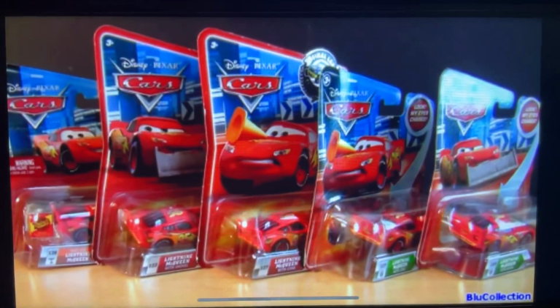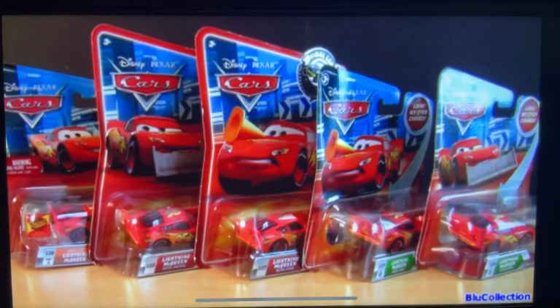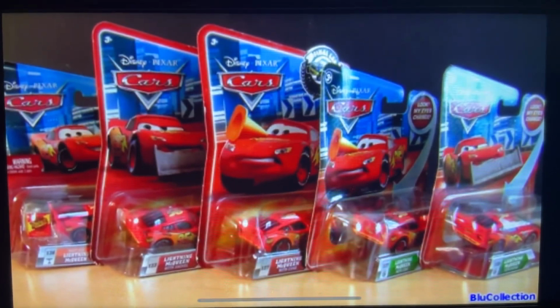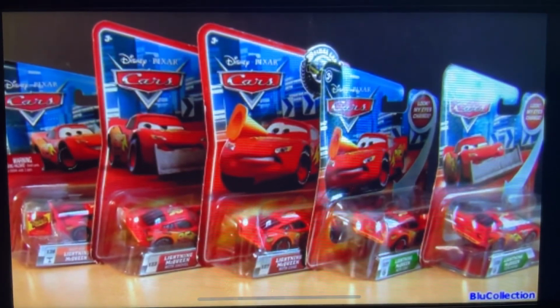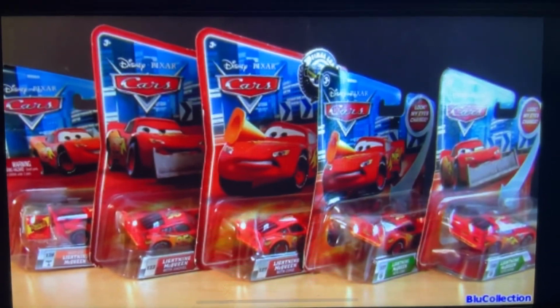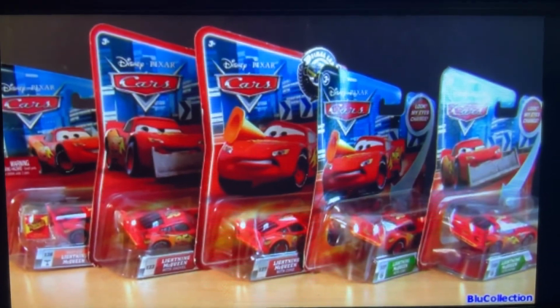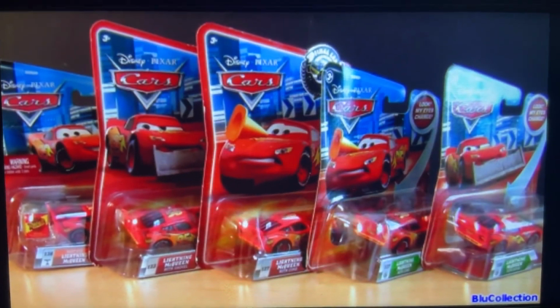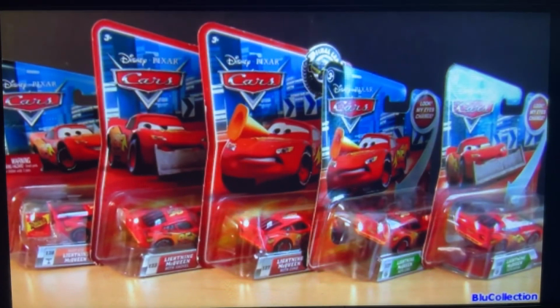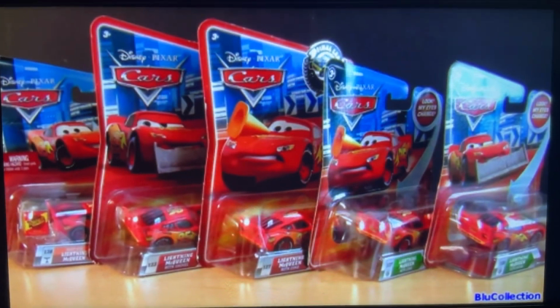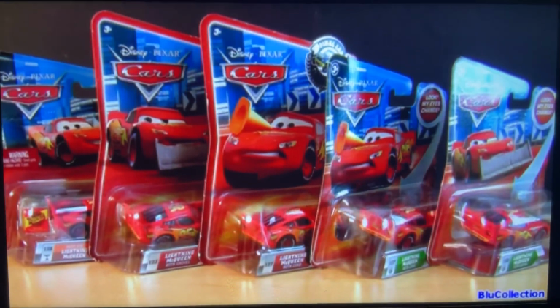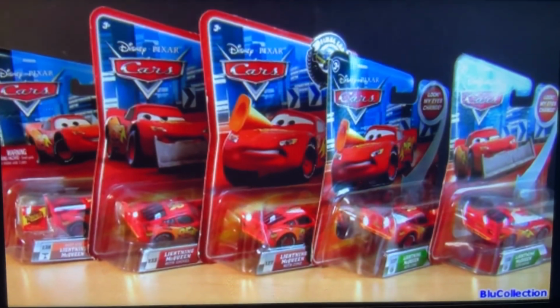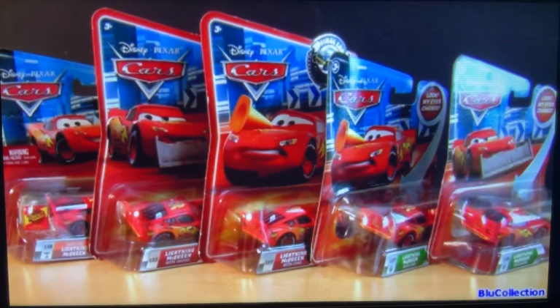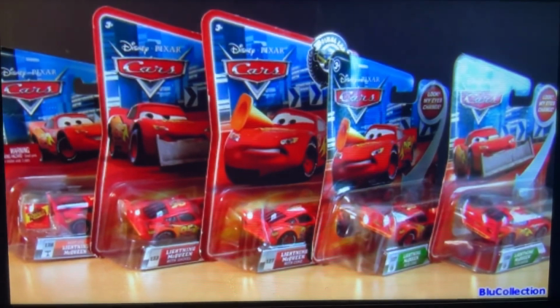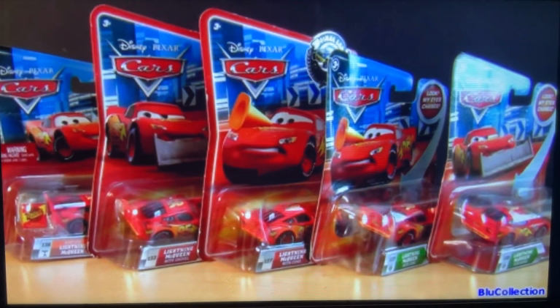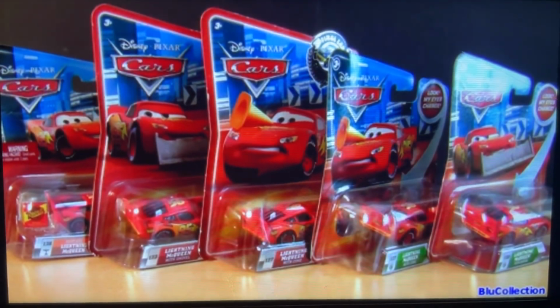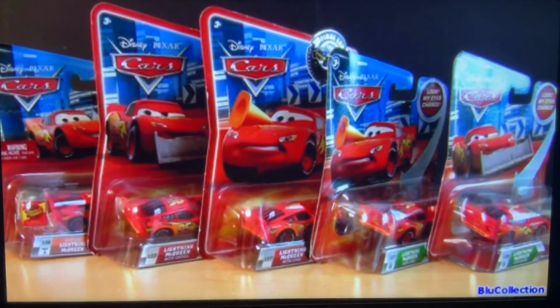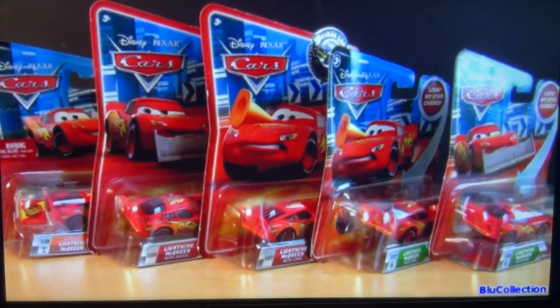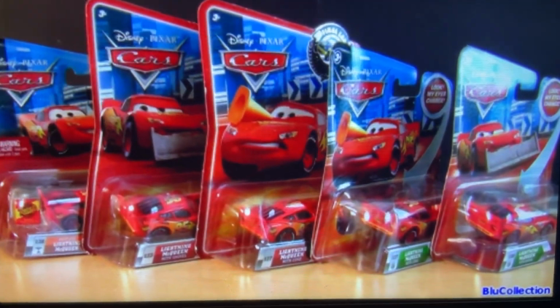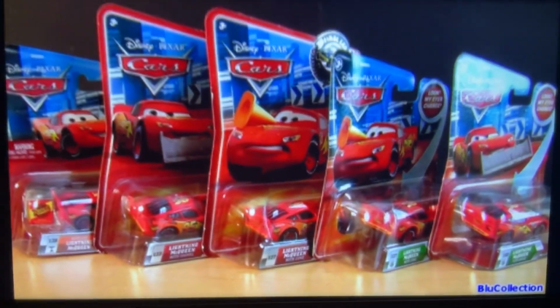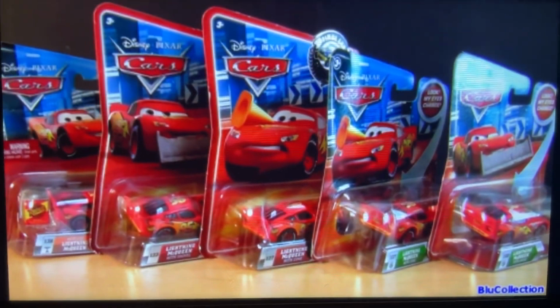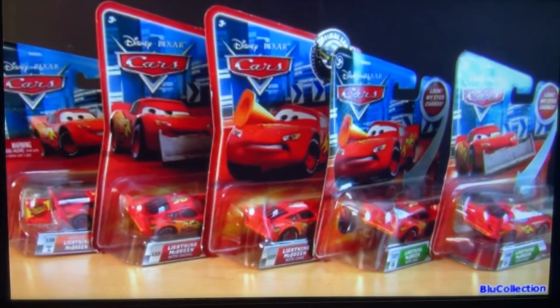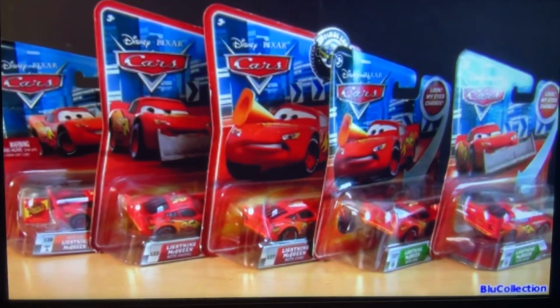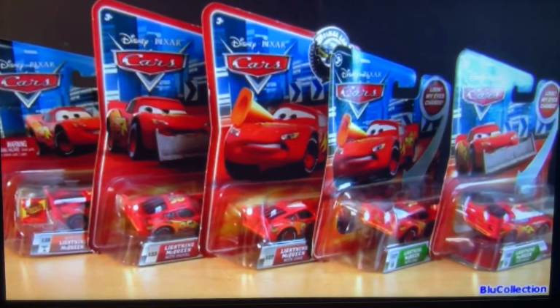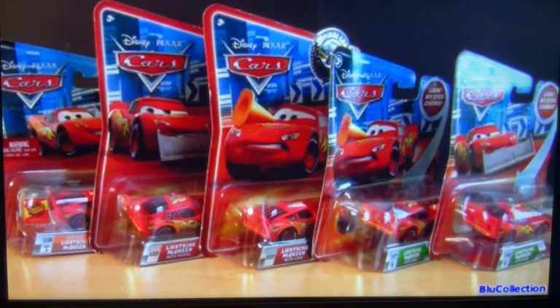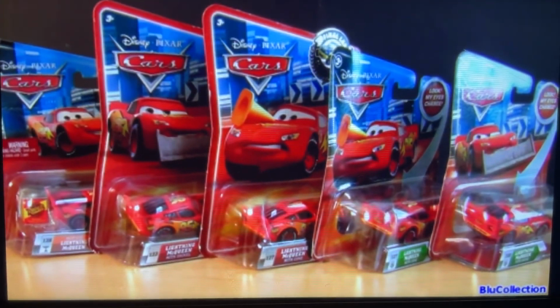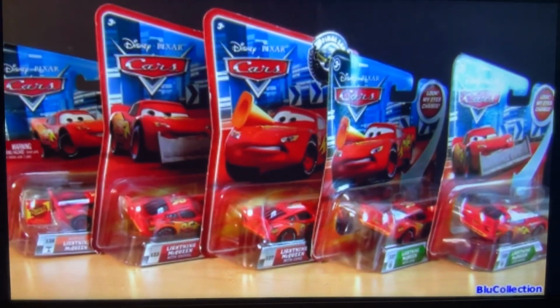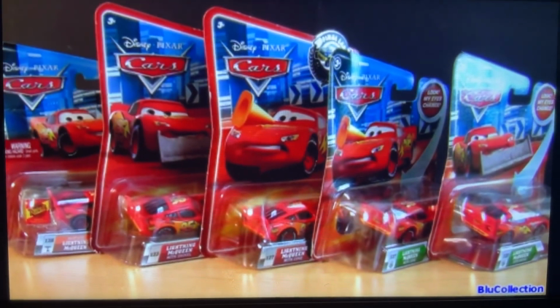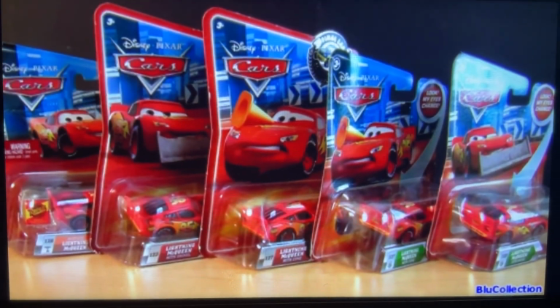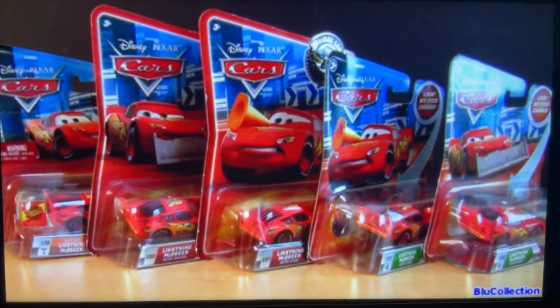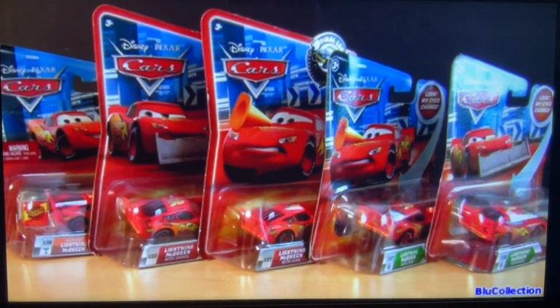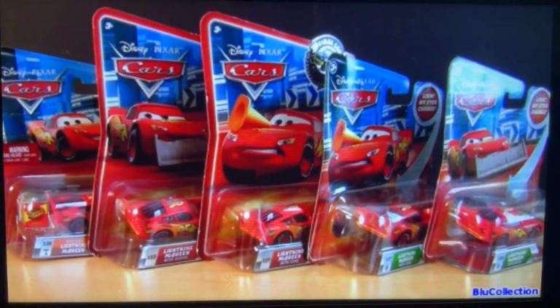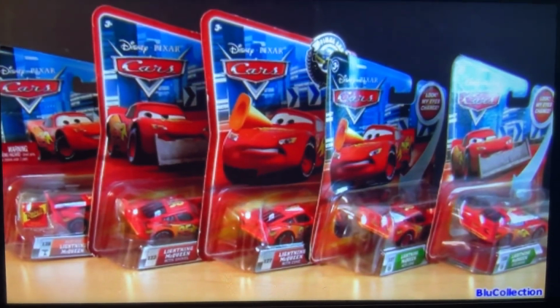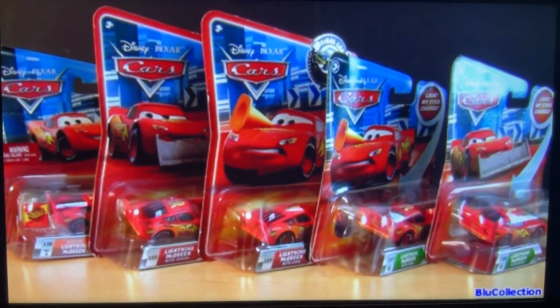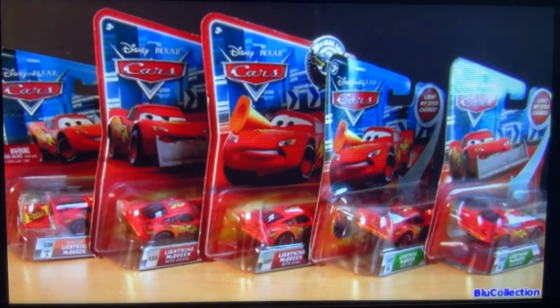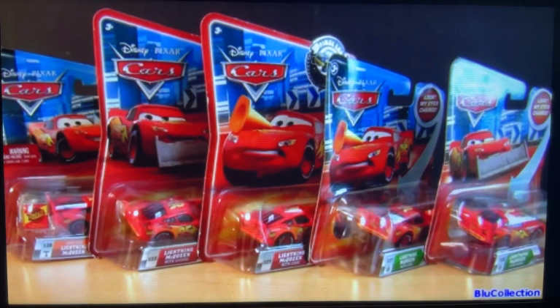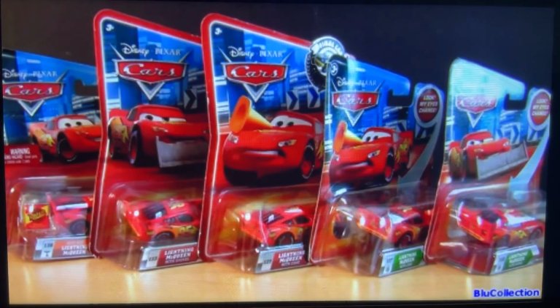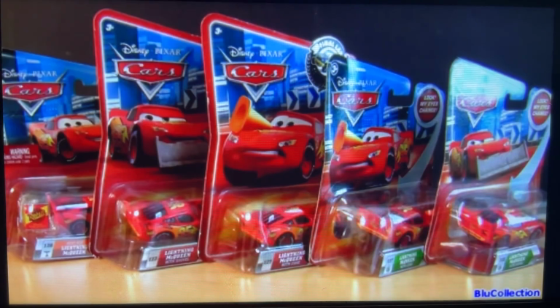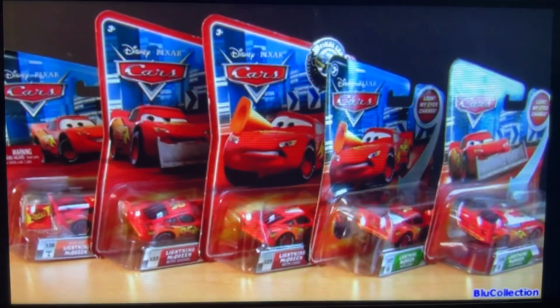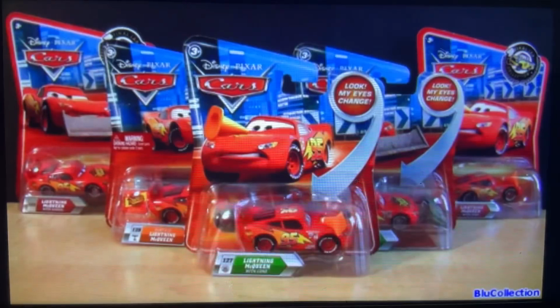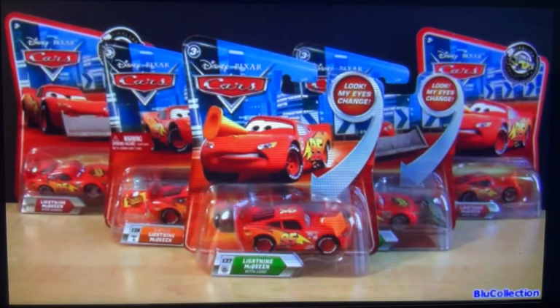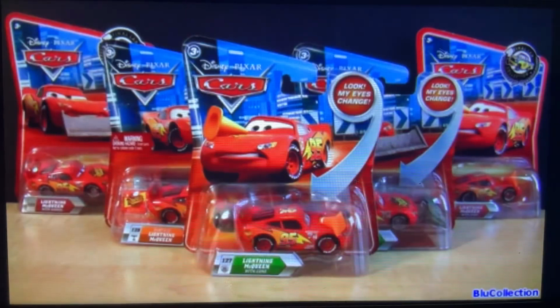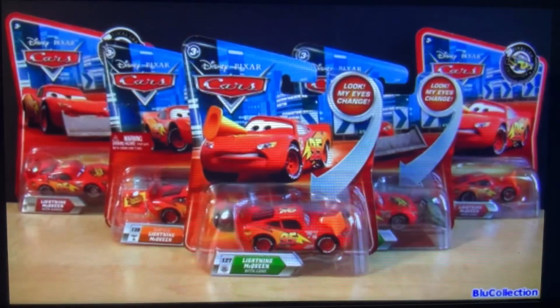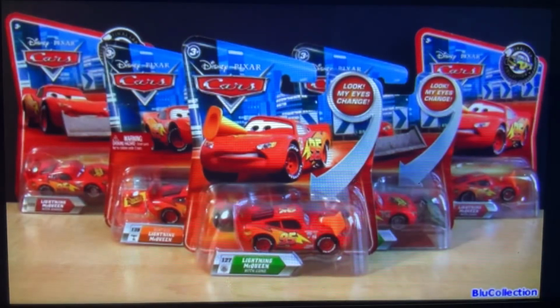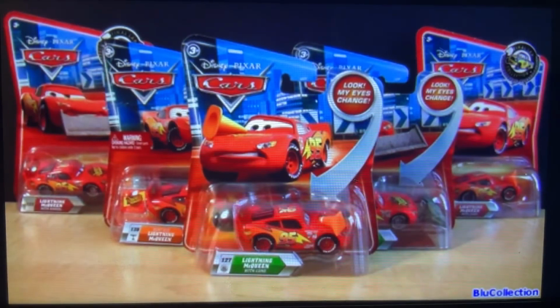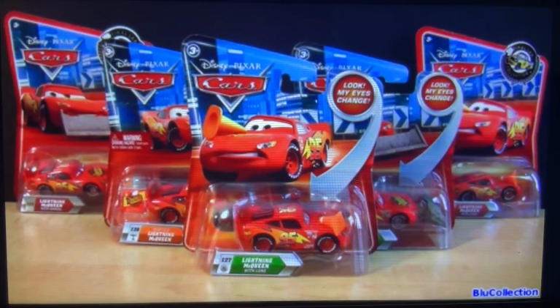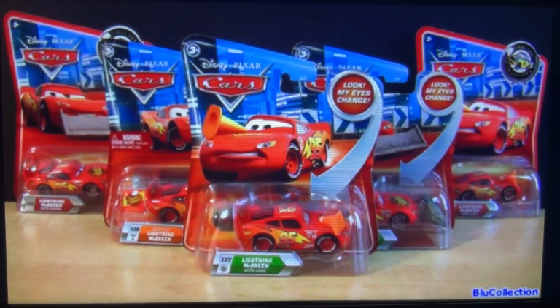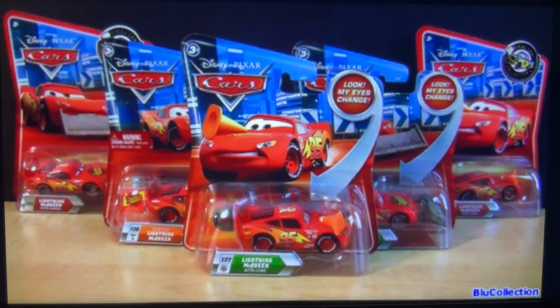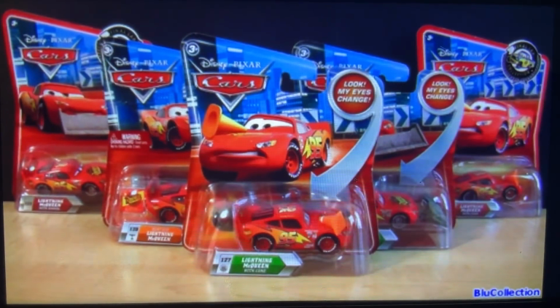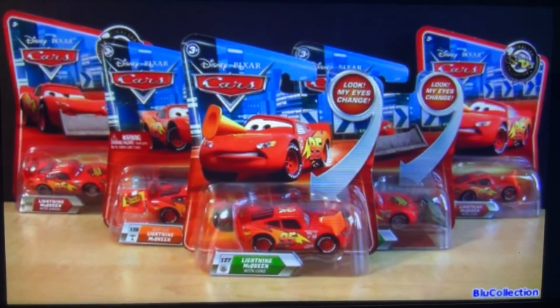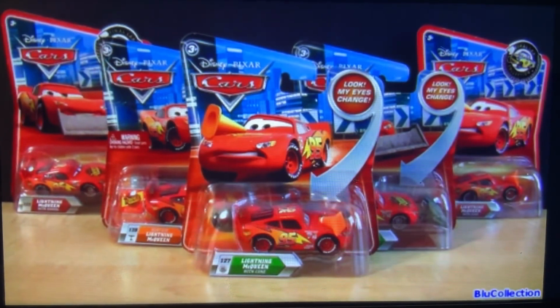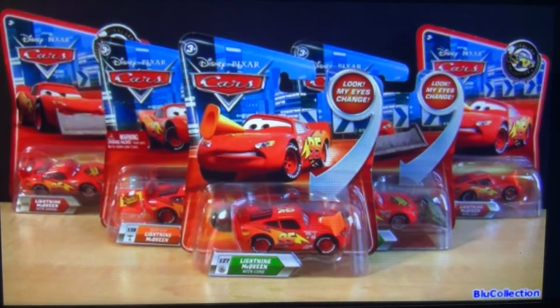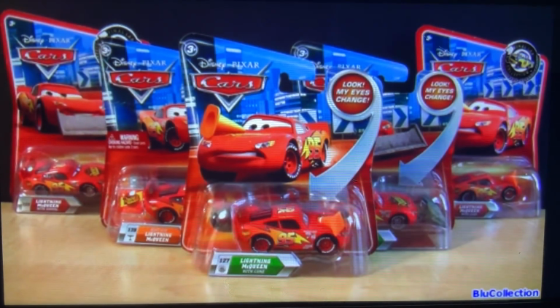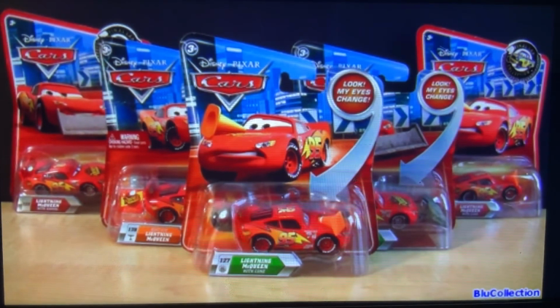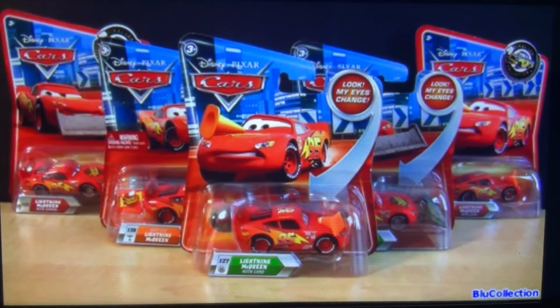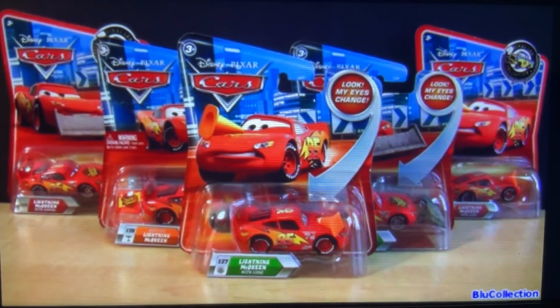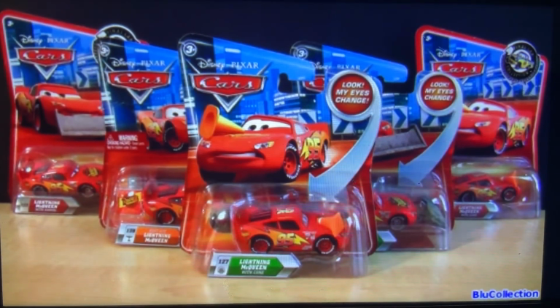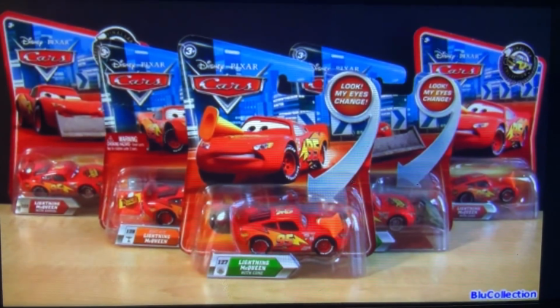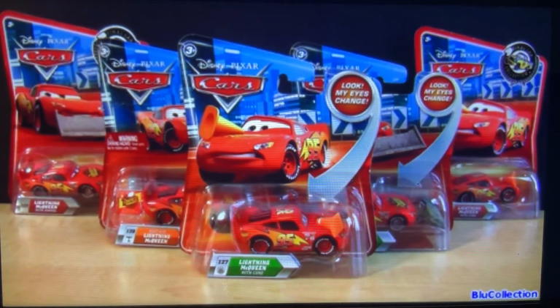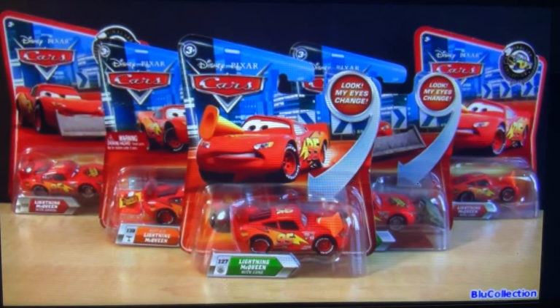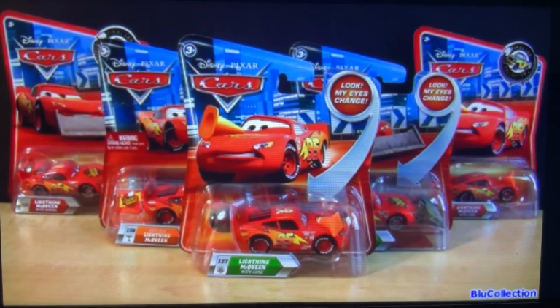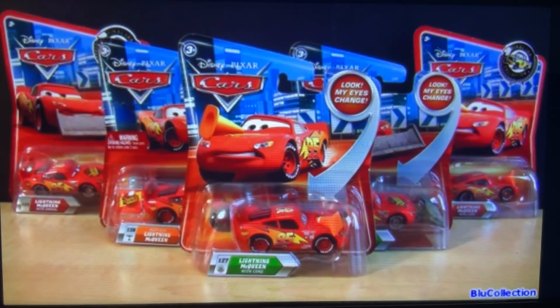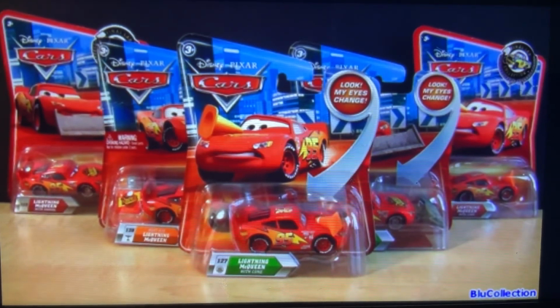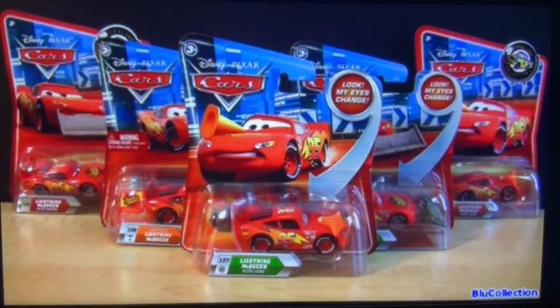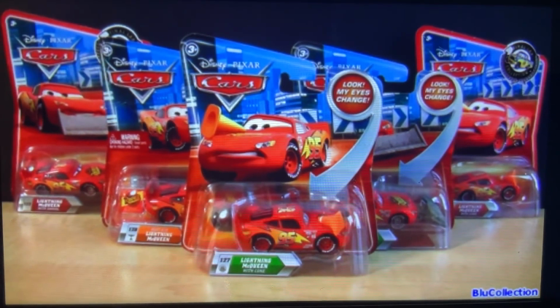Hello, YouTubers and all Pixar fans. Welcome to Blue Collection. Today I'm going to show you five different Lightning McQueens.